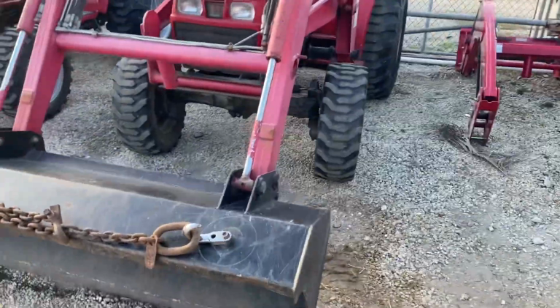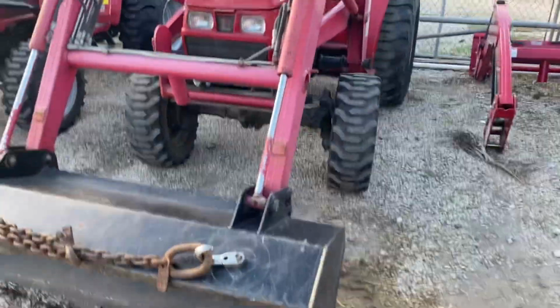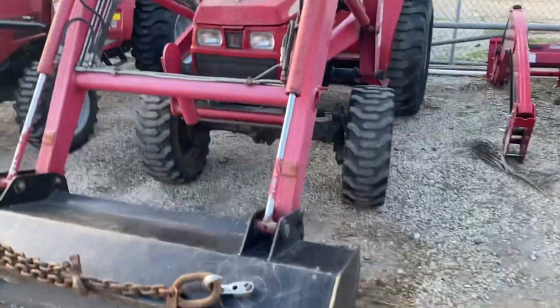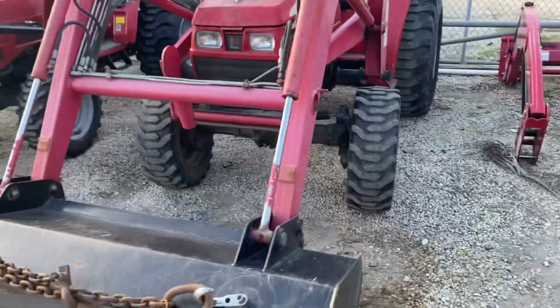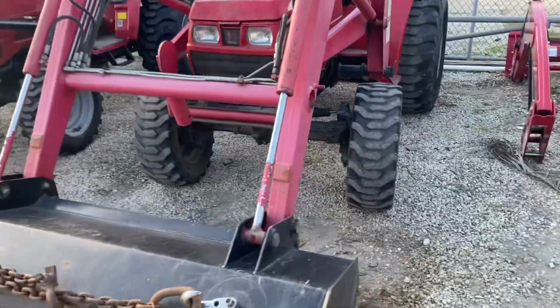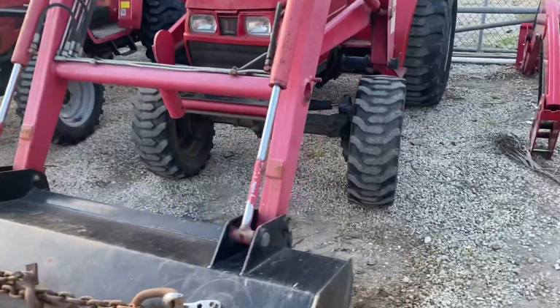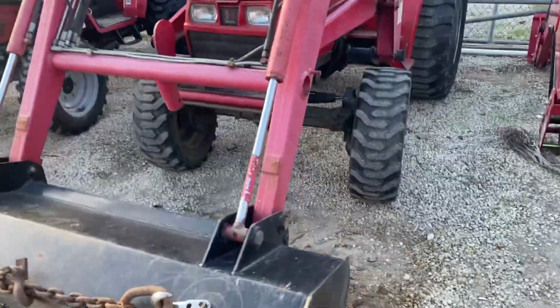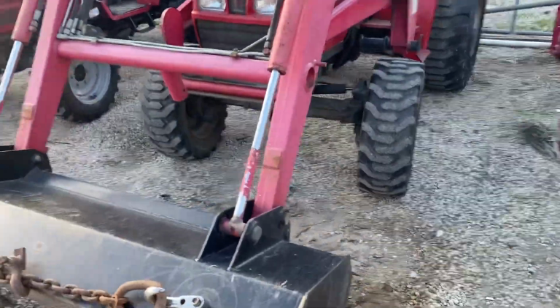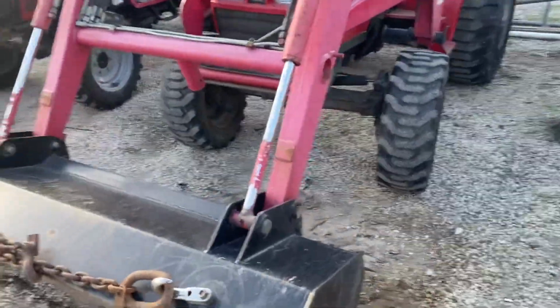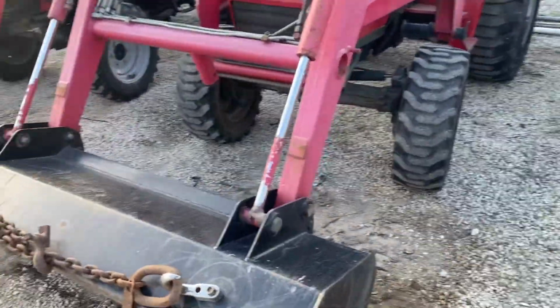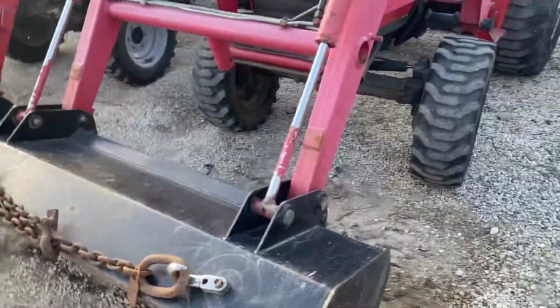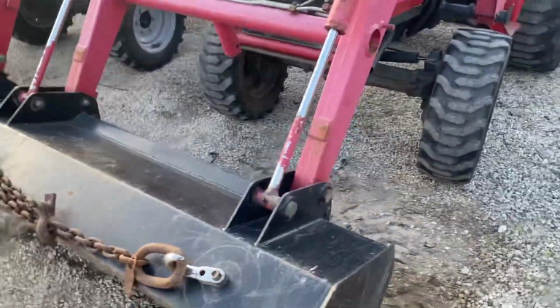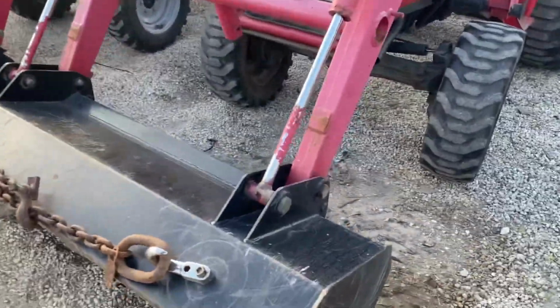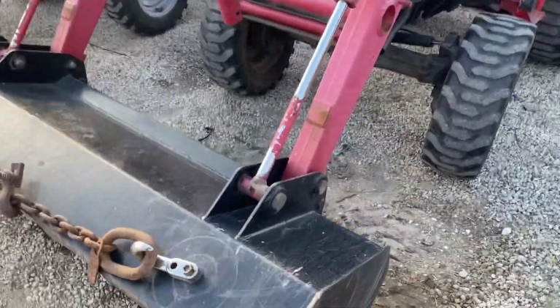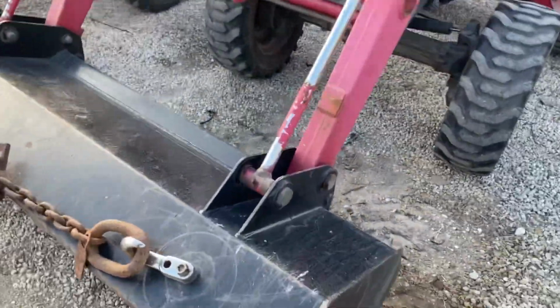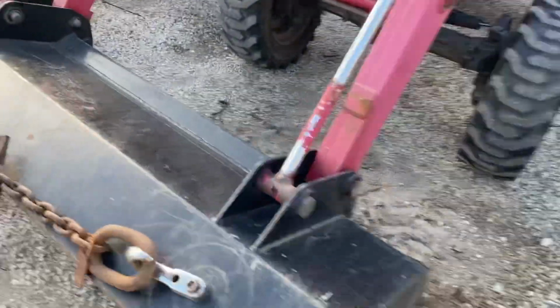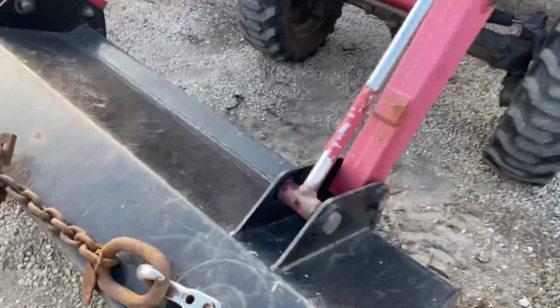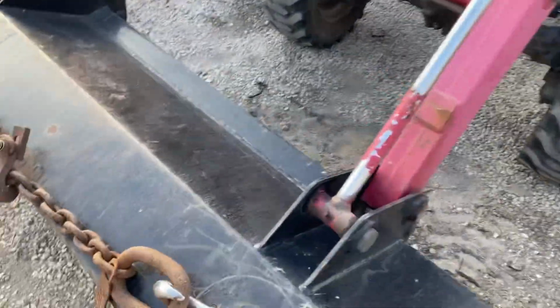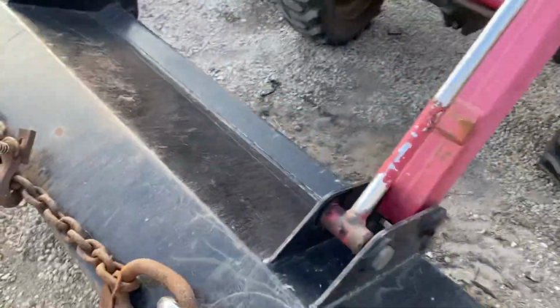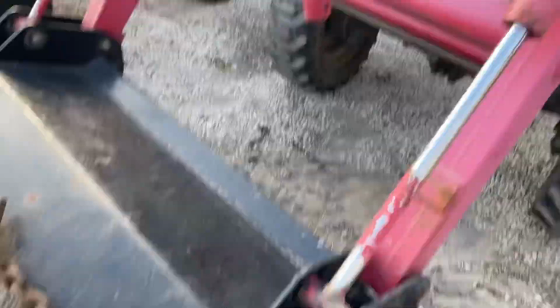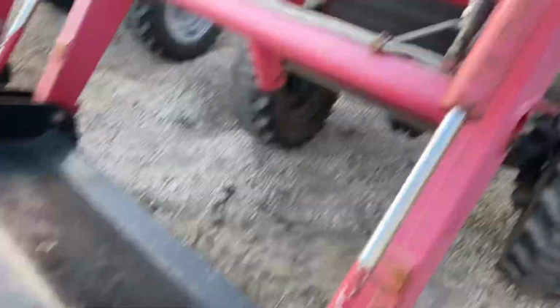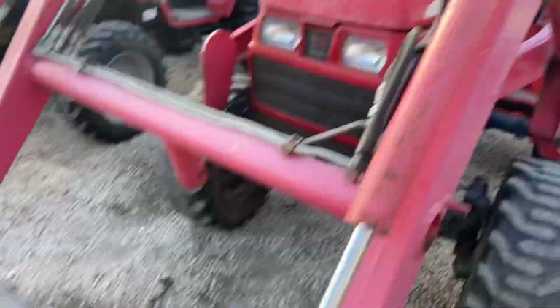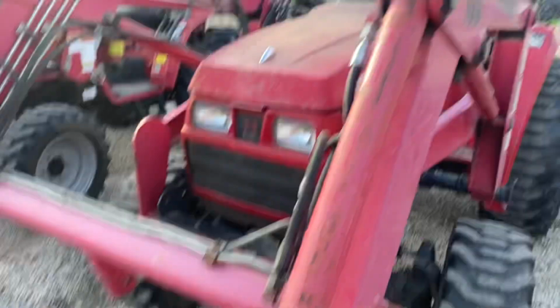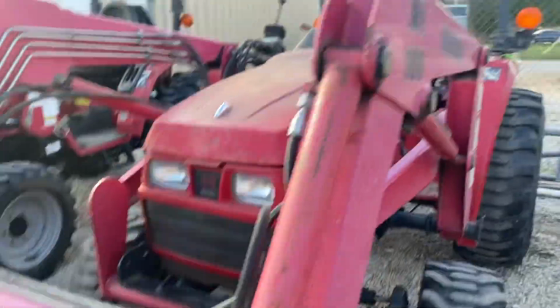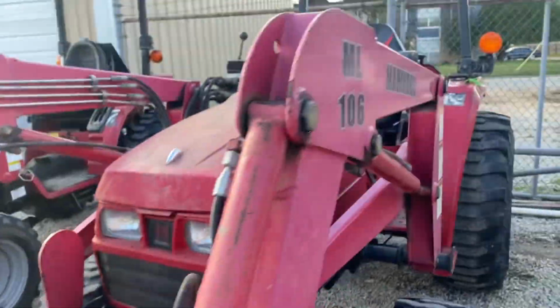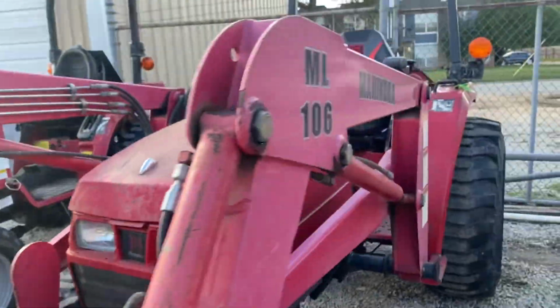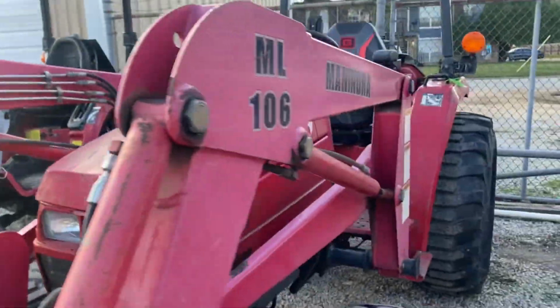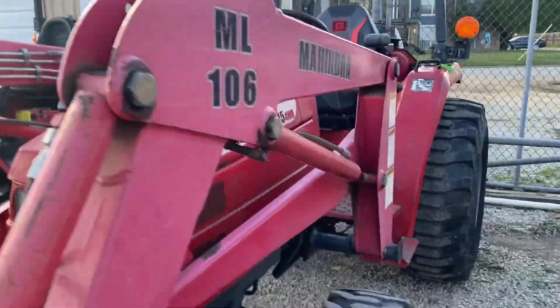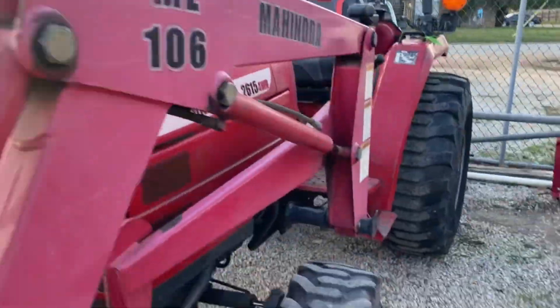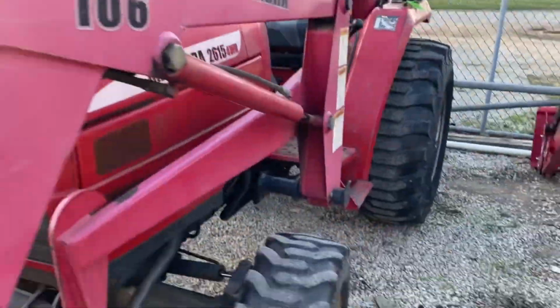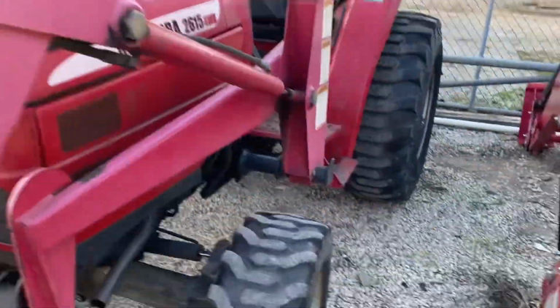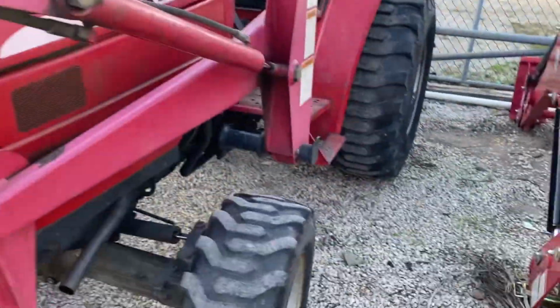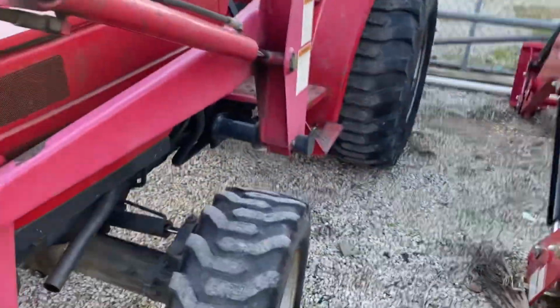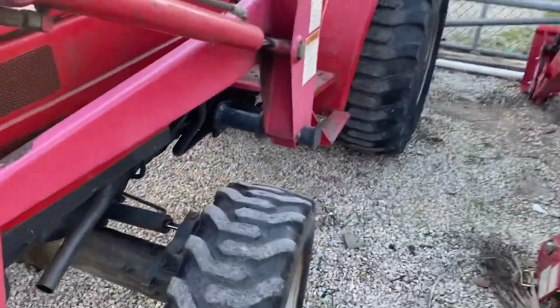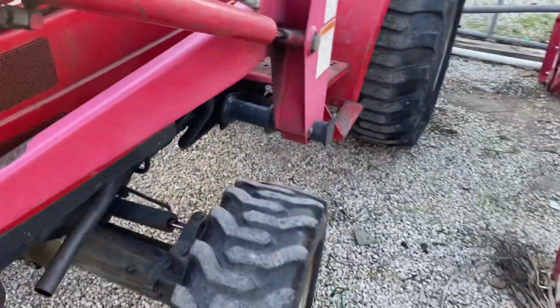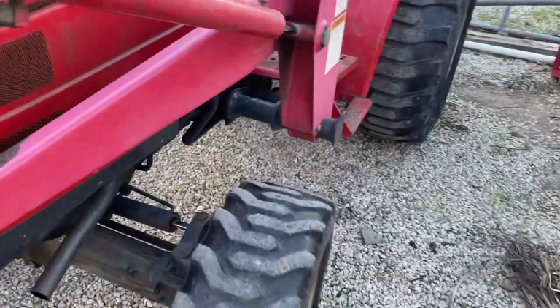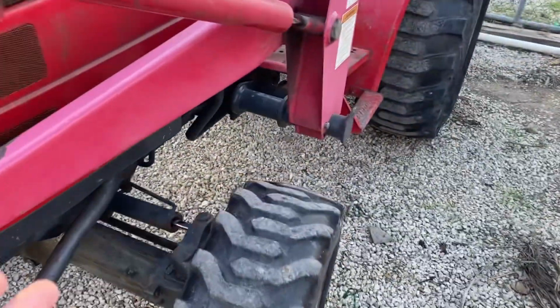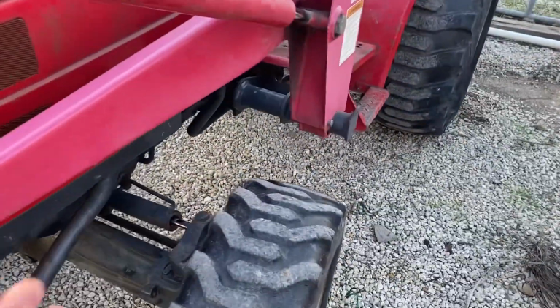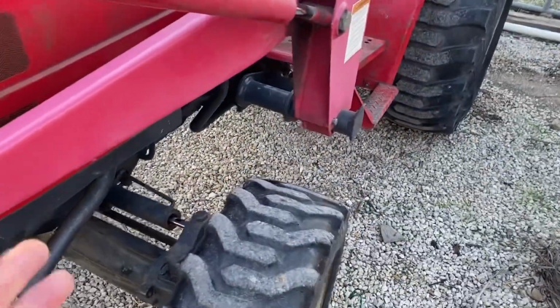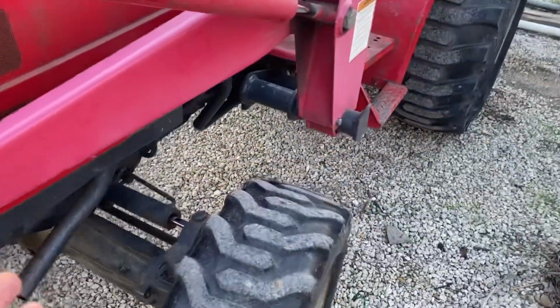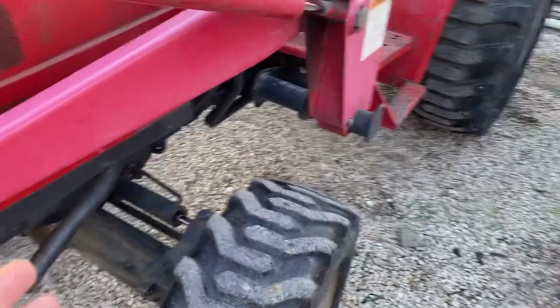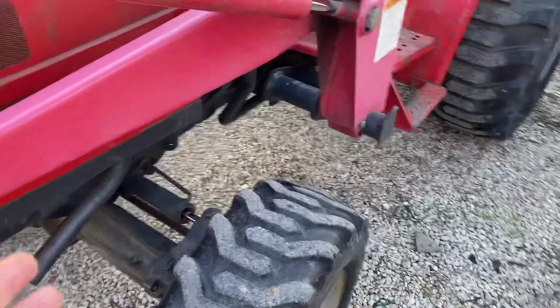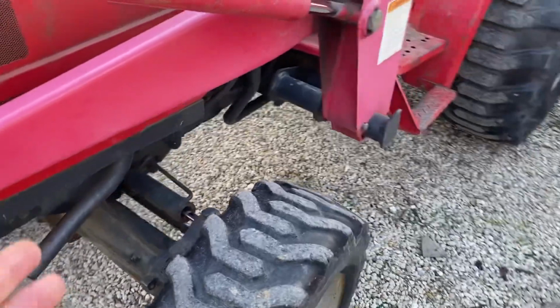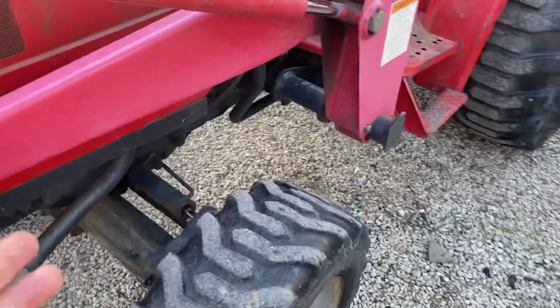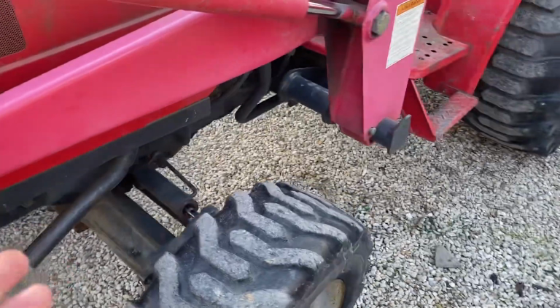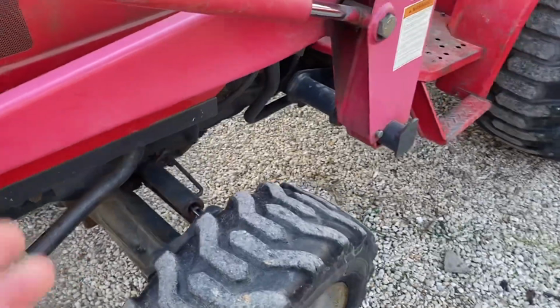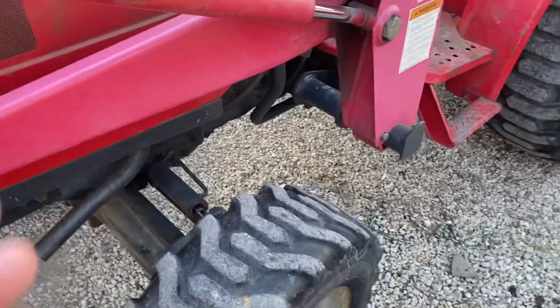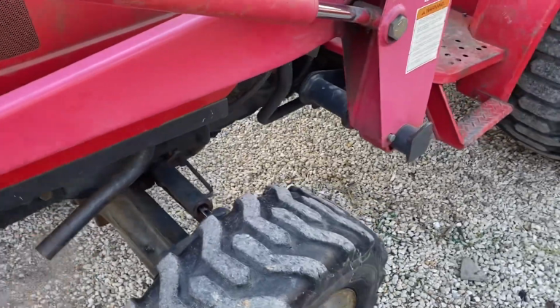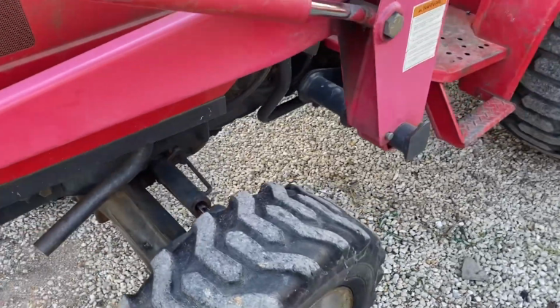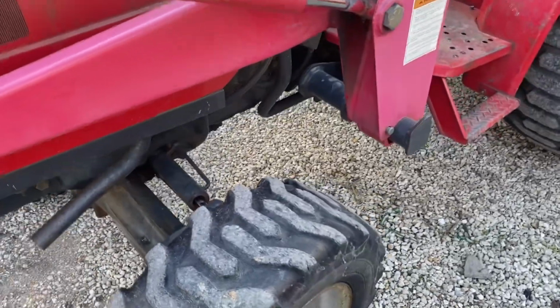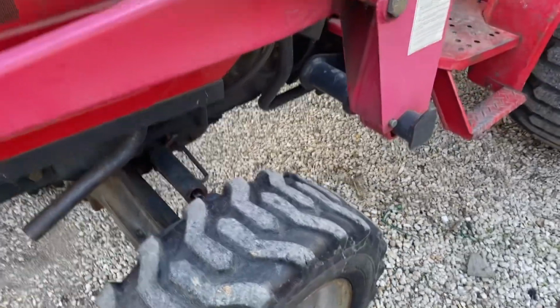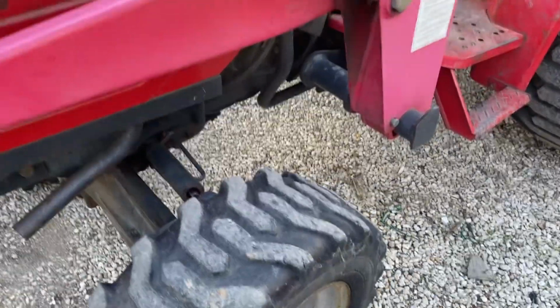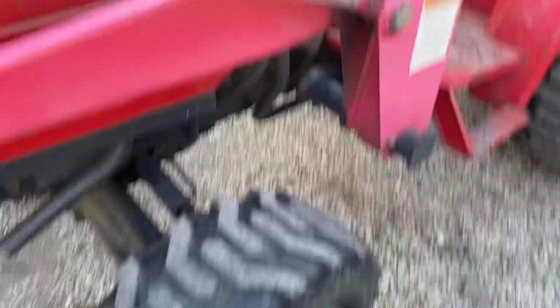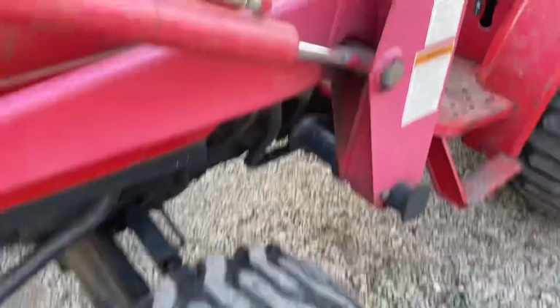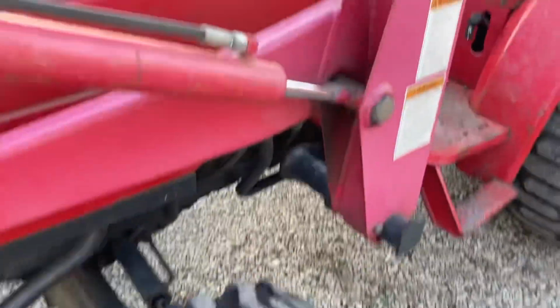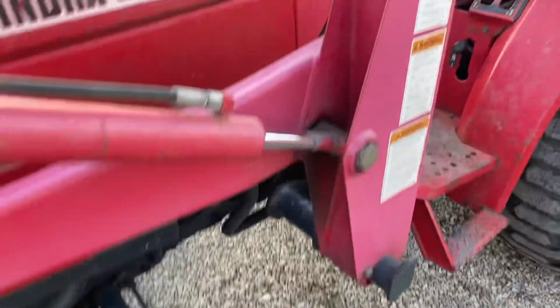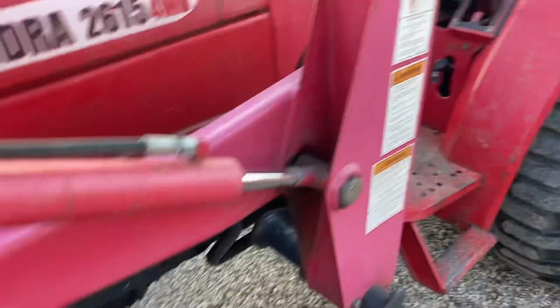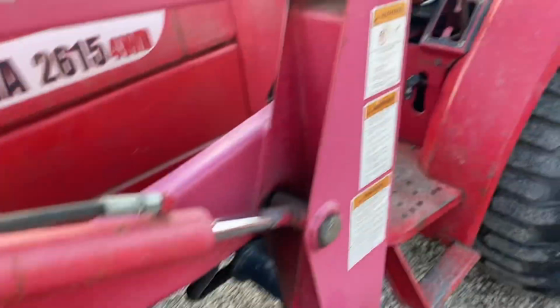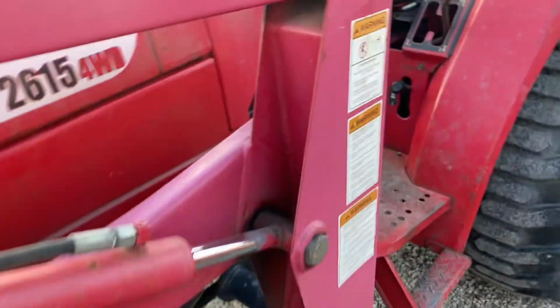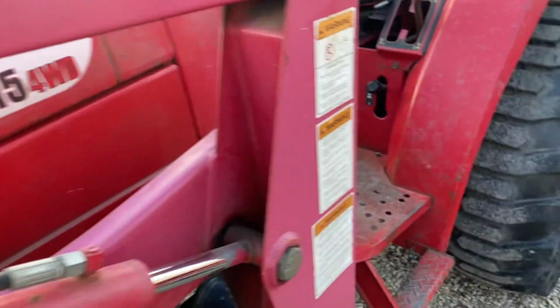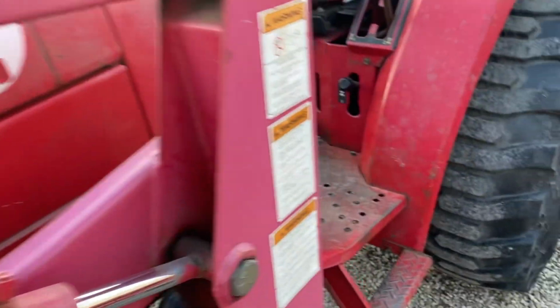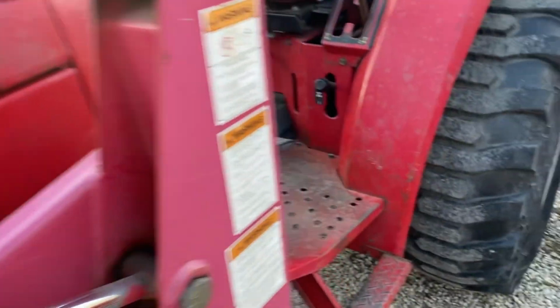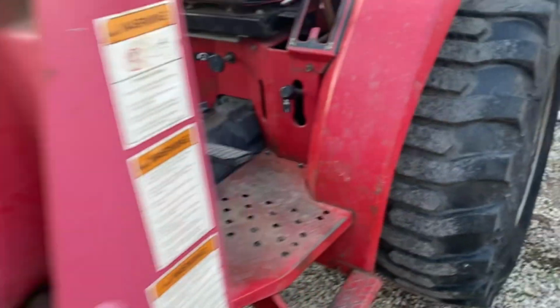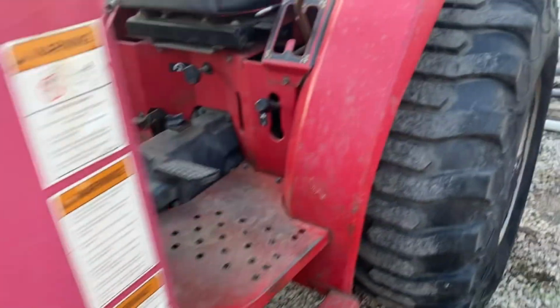Obviously no skid steer attachment bucket. I like the hooks that he has up here in front. Steering arms are still behind the axles, not in front, so that's pretty neat.